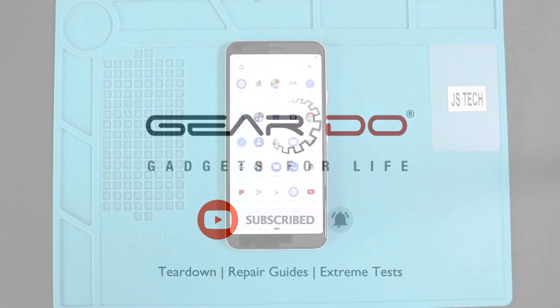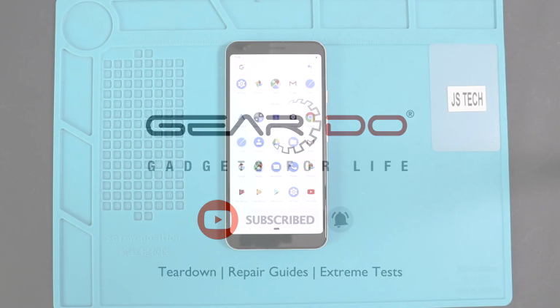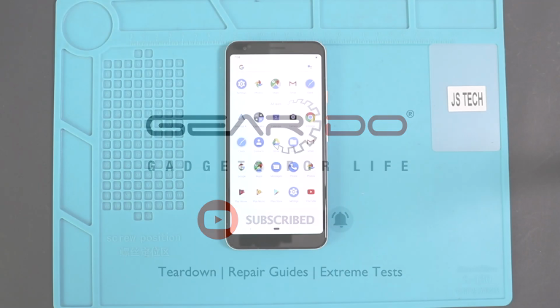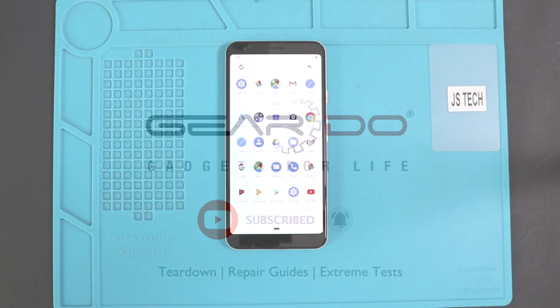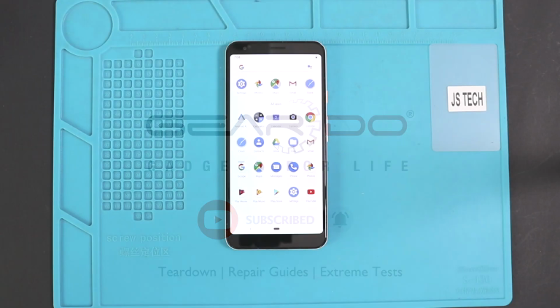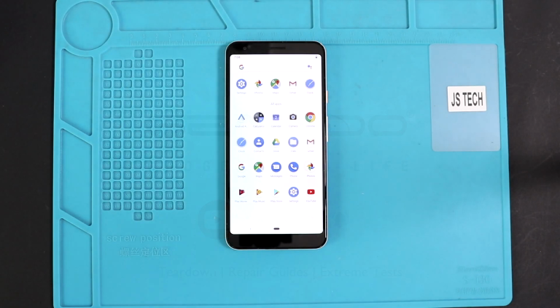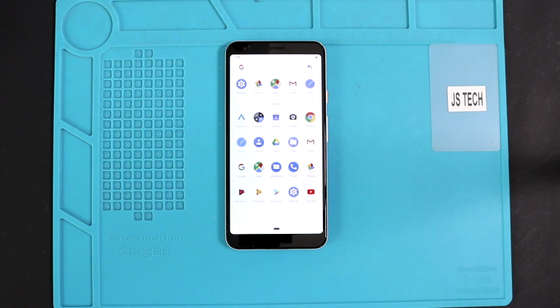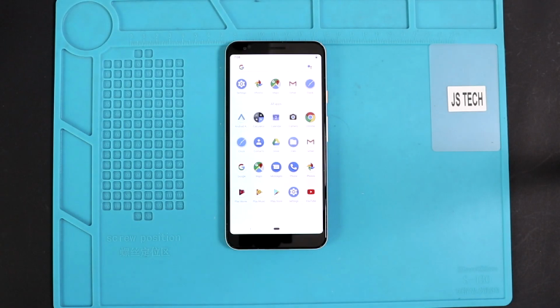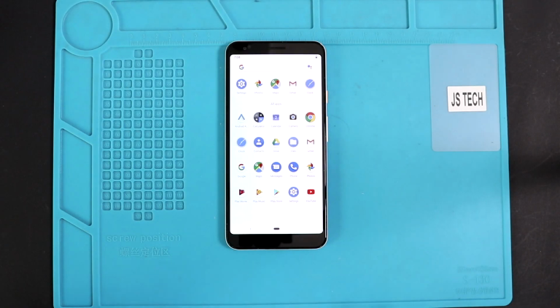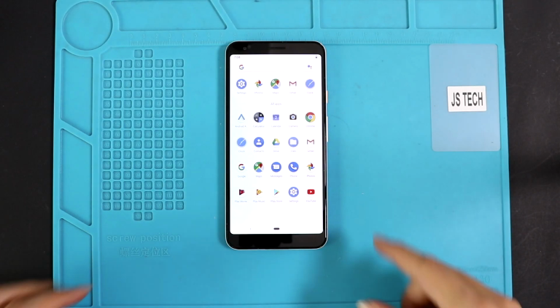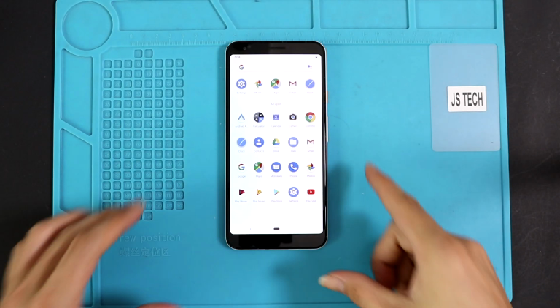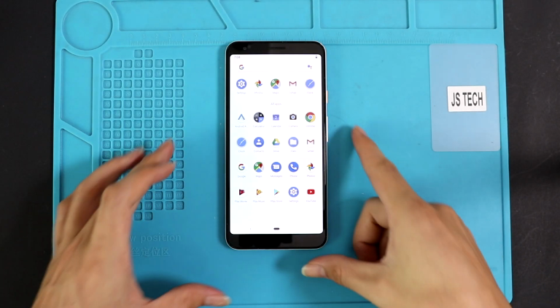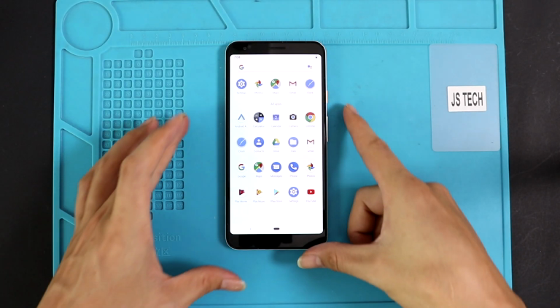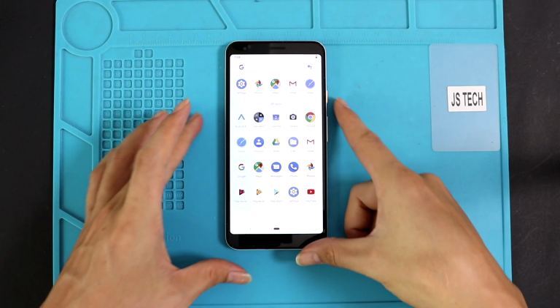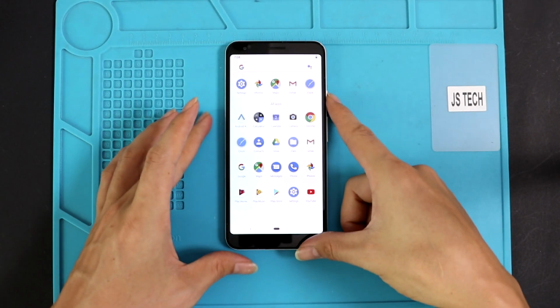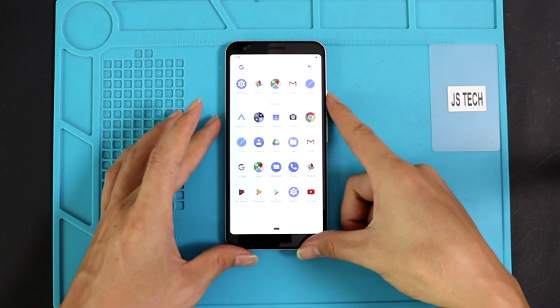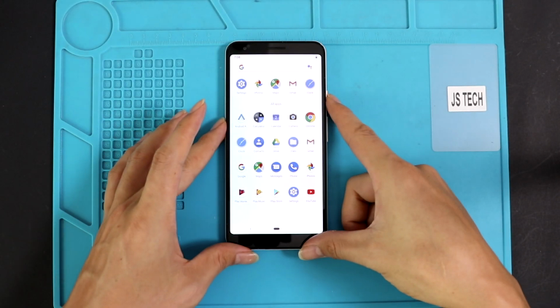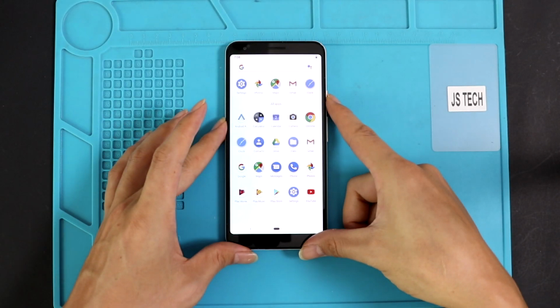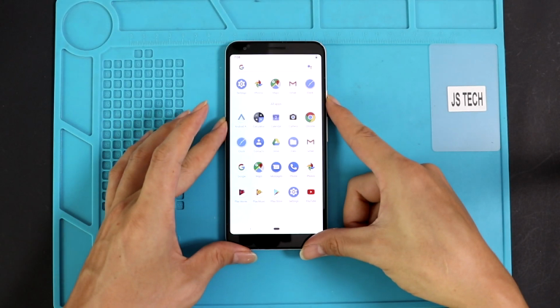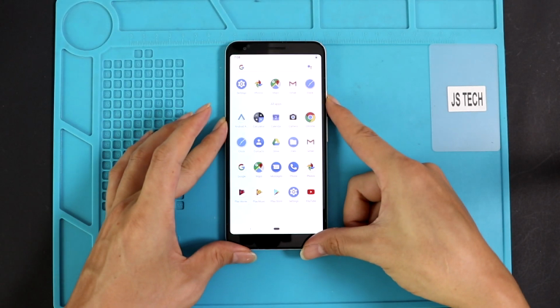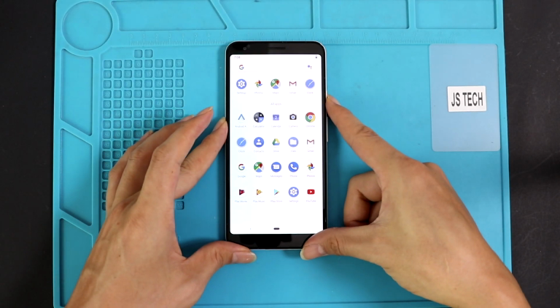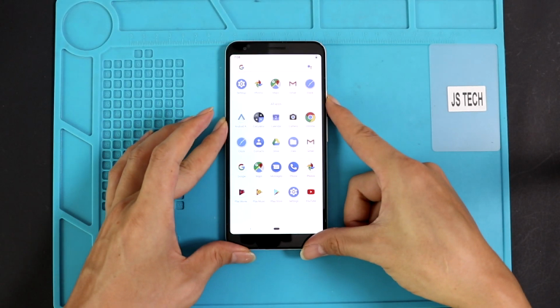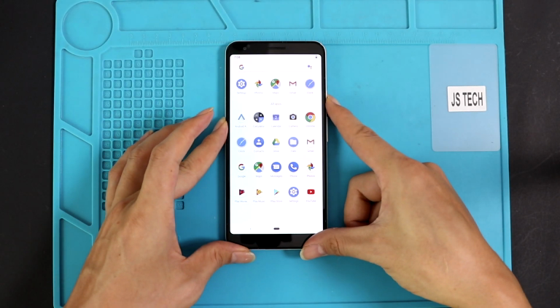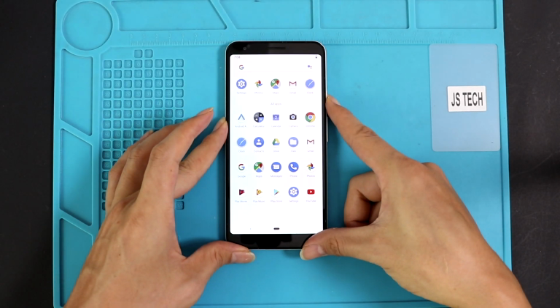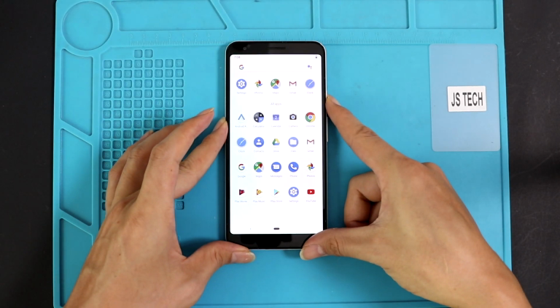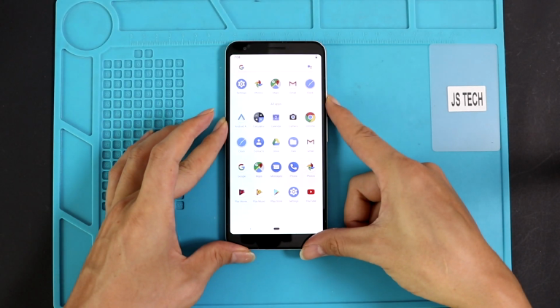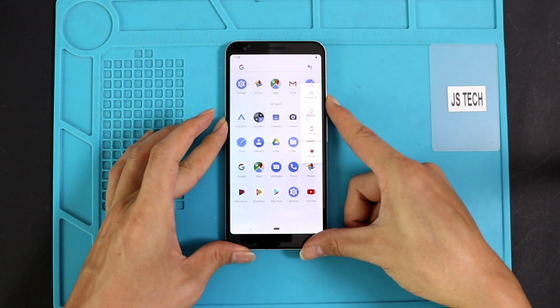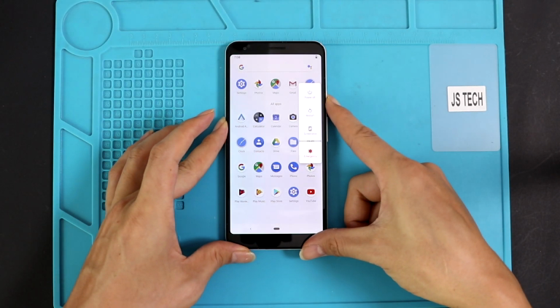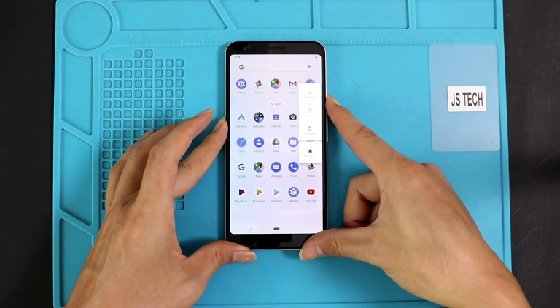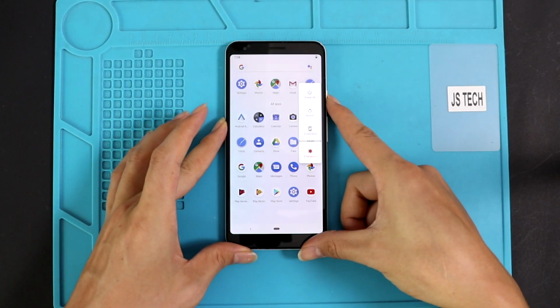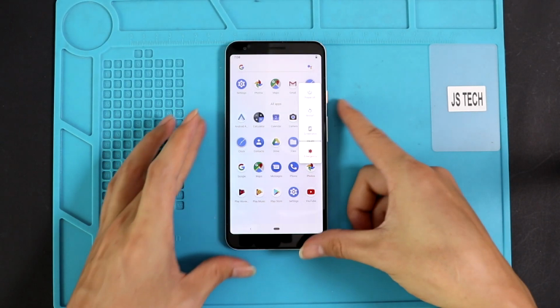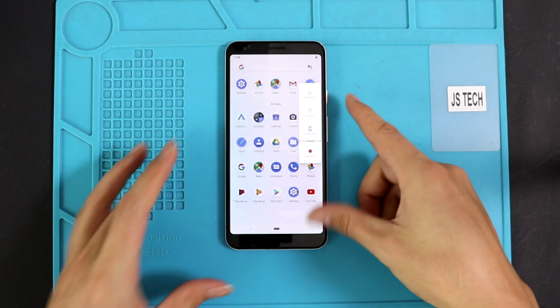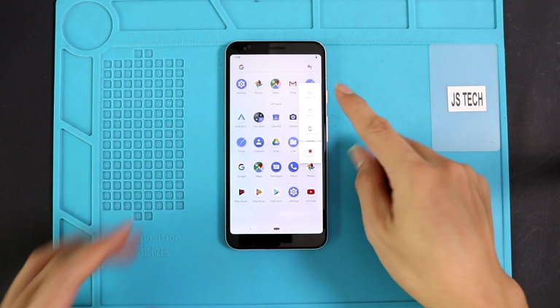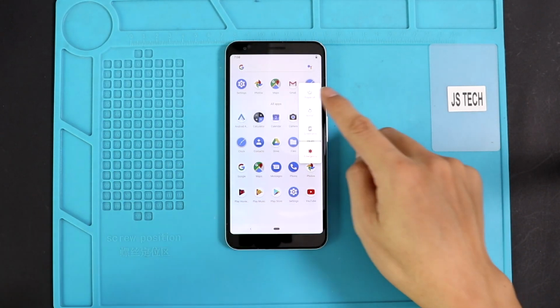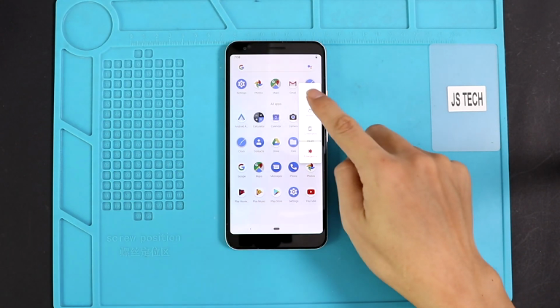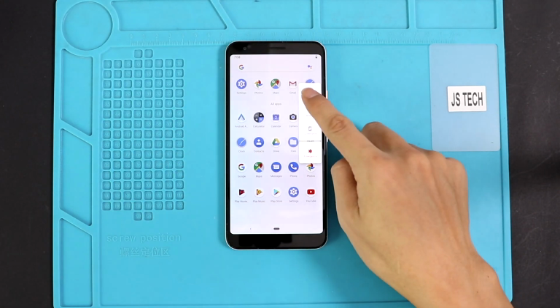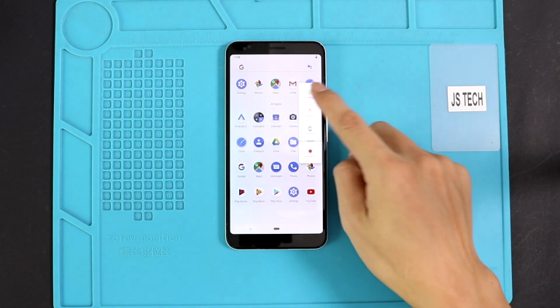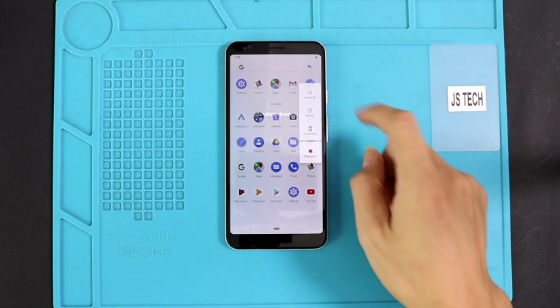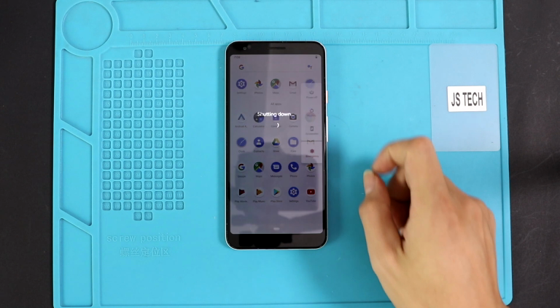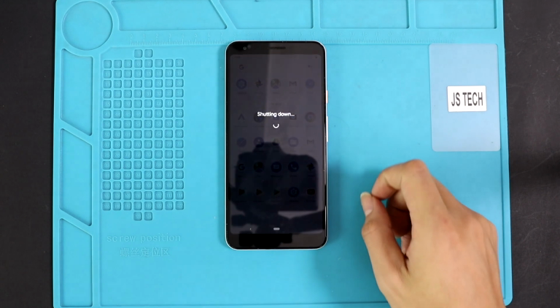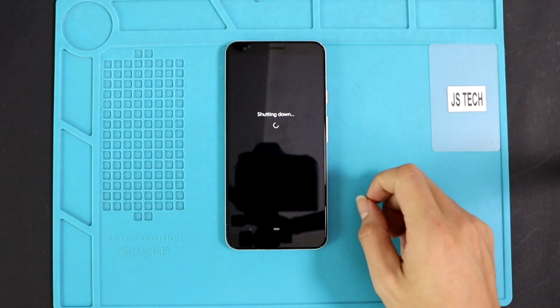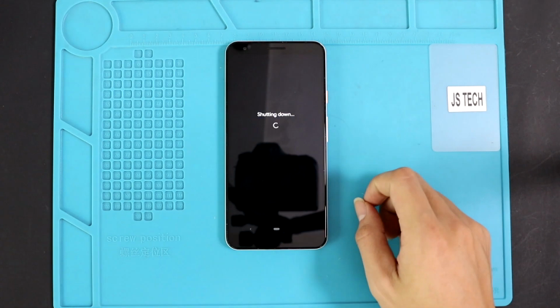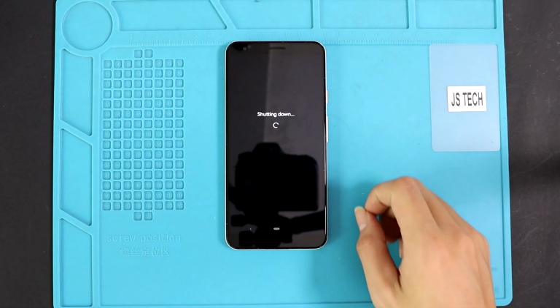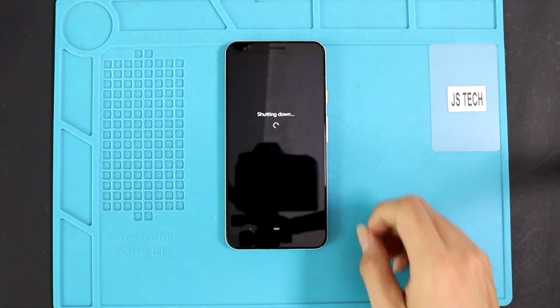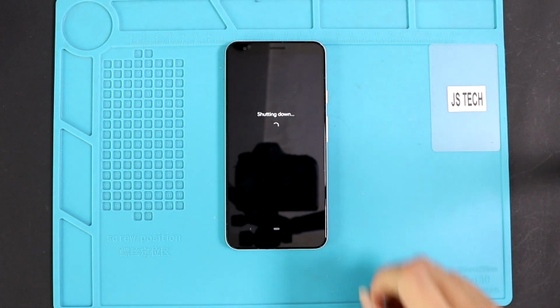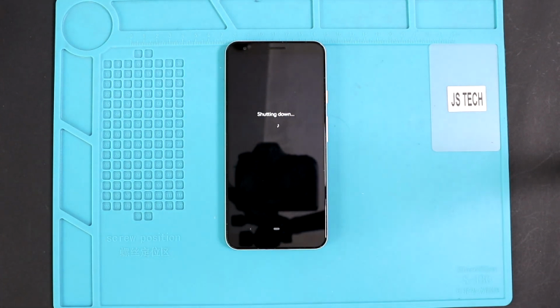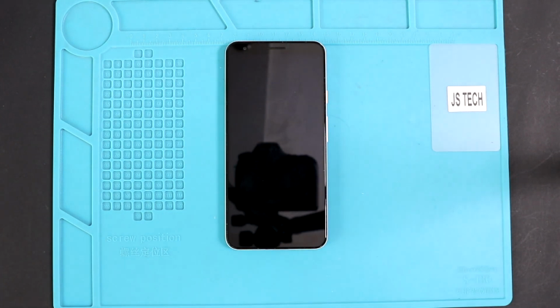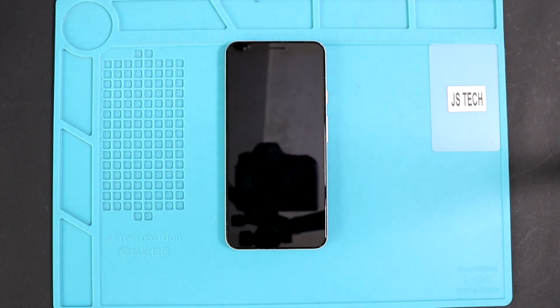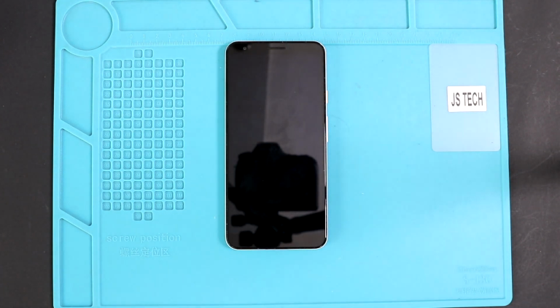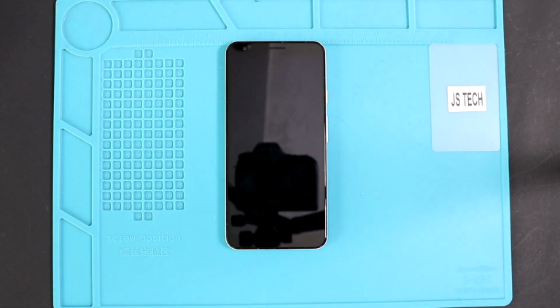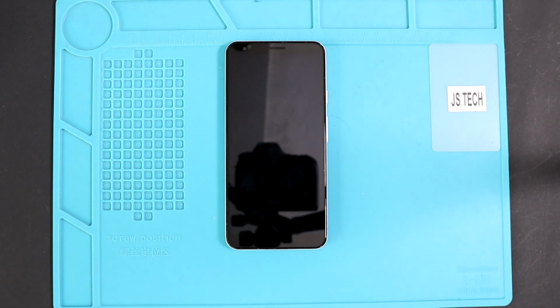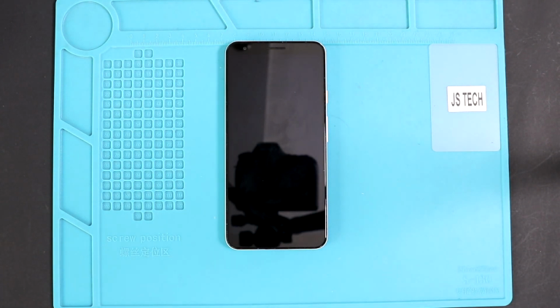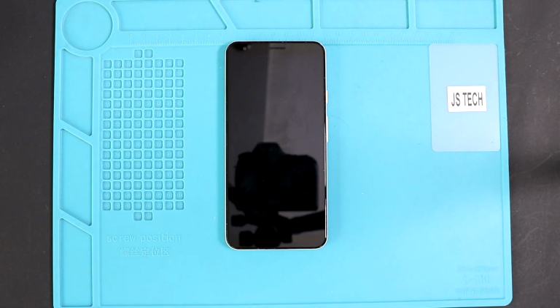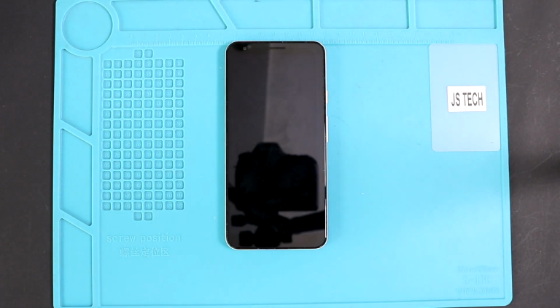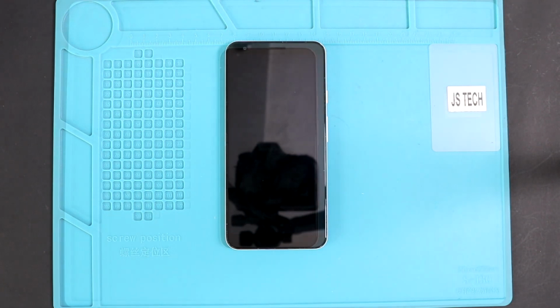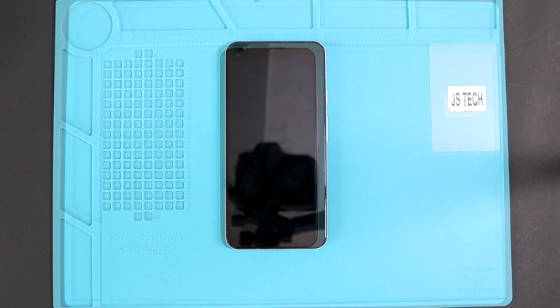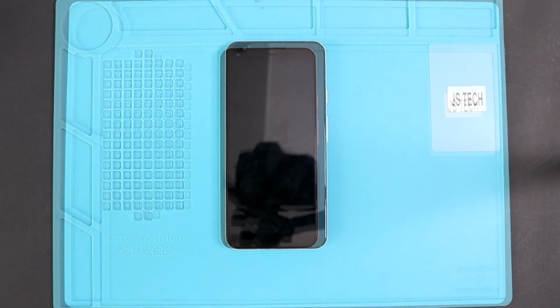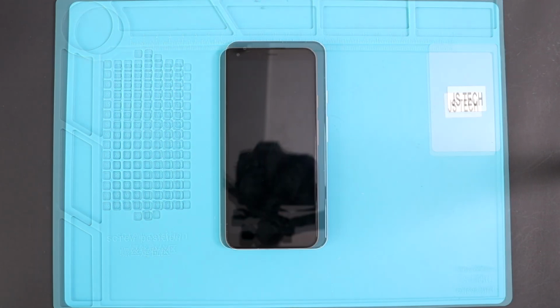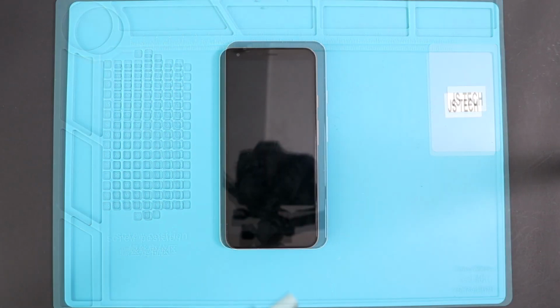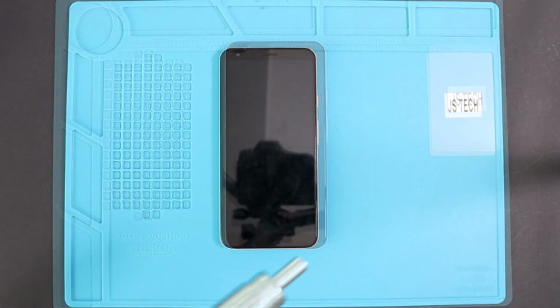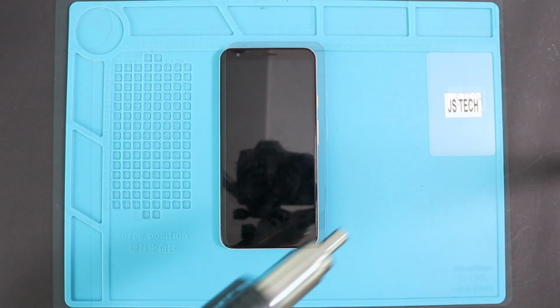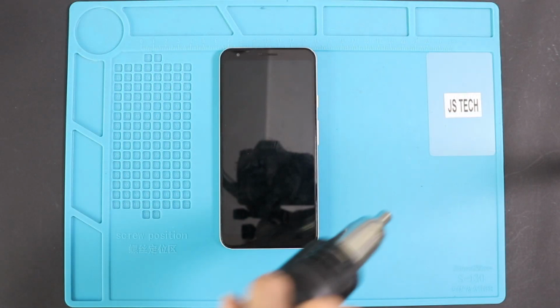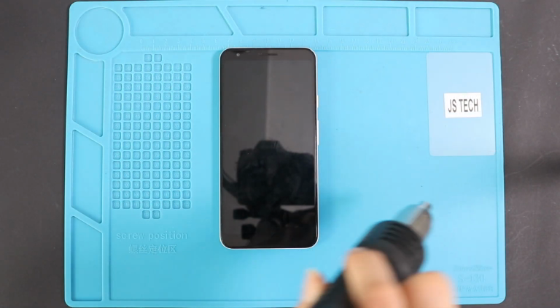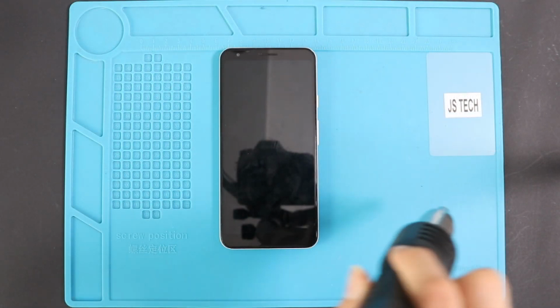Hi everyone, welcome back to Gear Door. Today we will show you how to replace the battery on the Google Pixel 3a XL mobile phone.